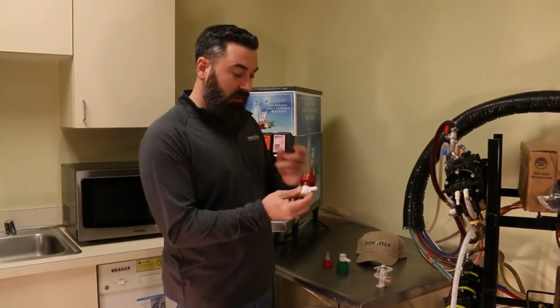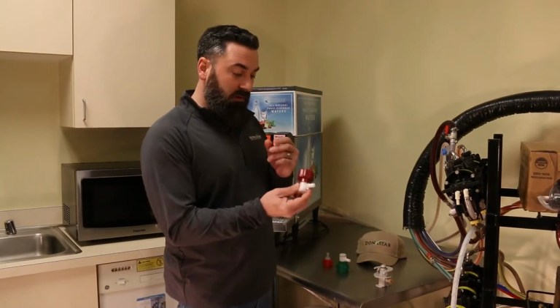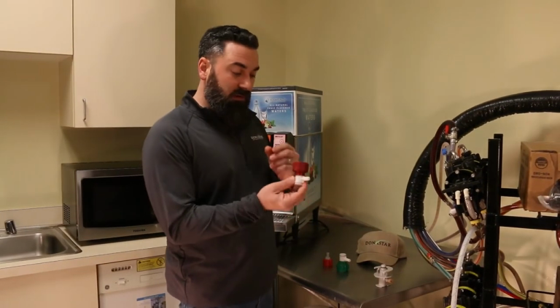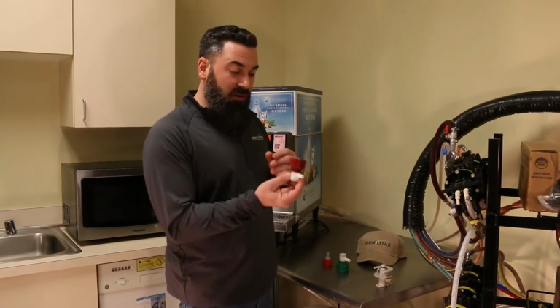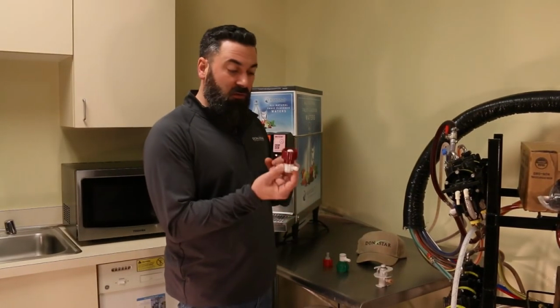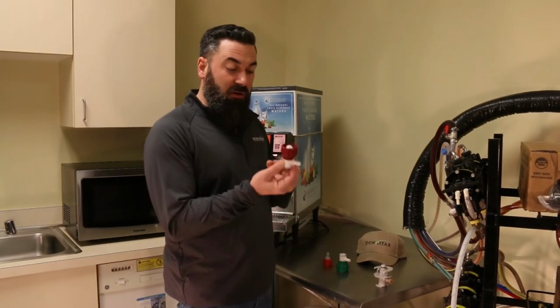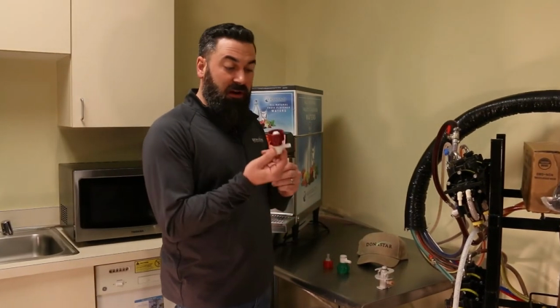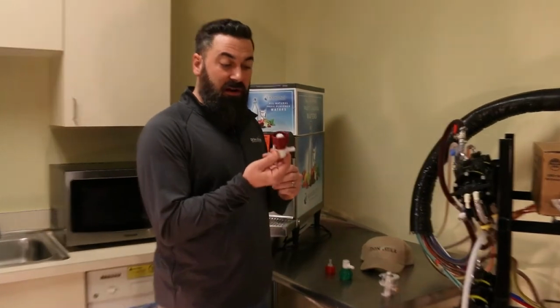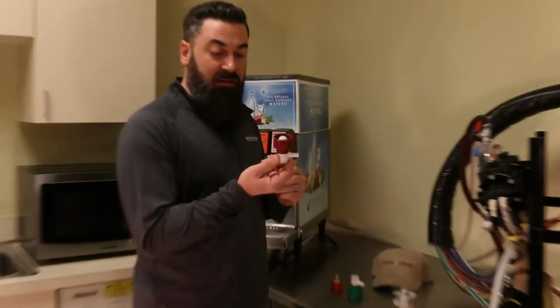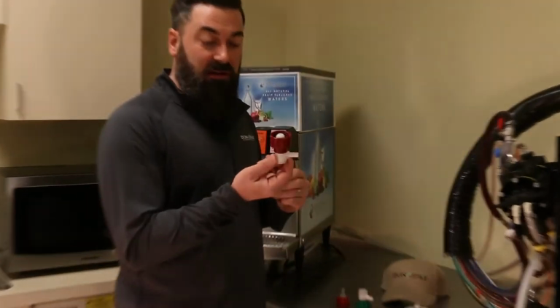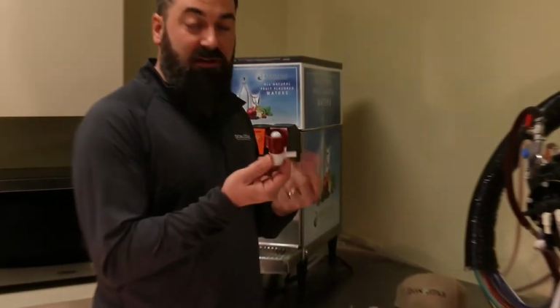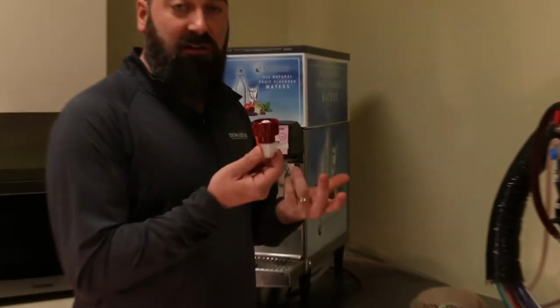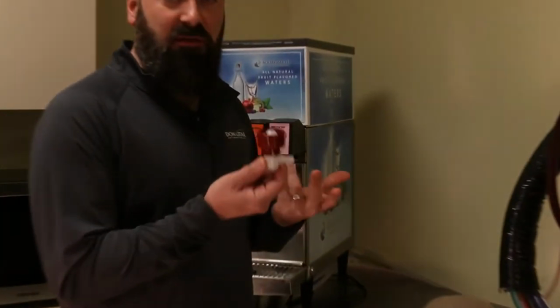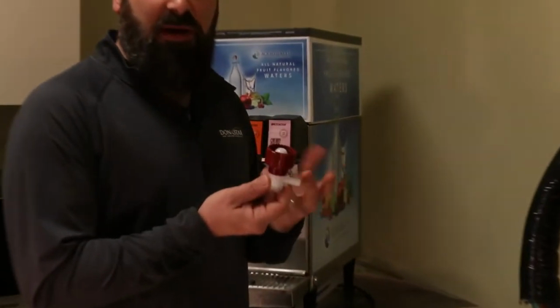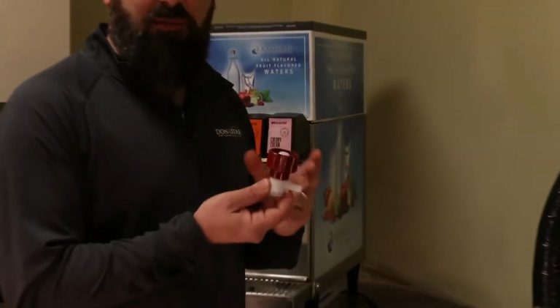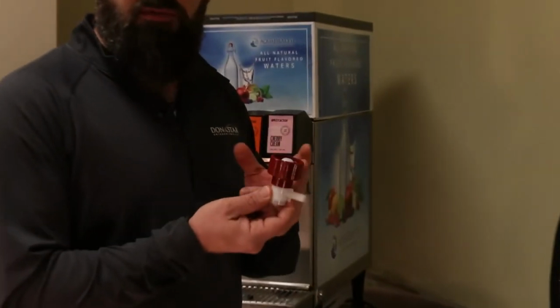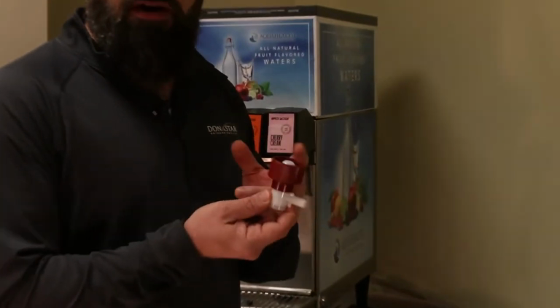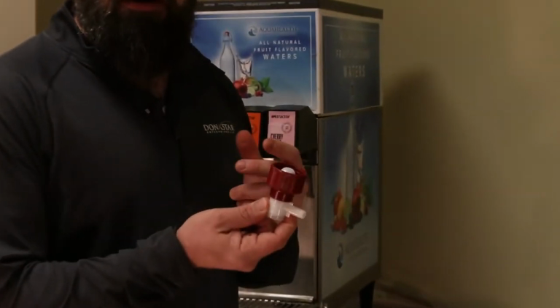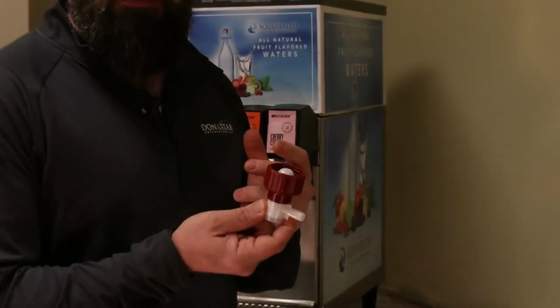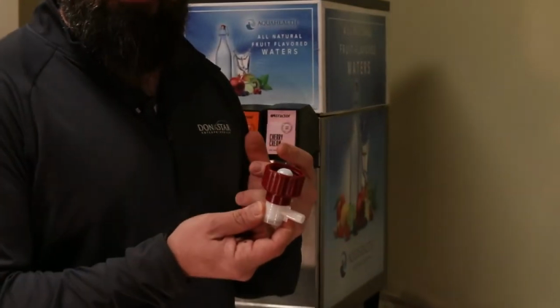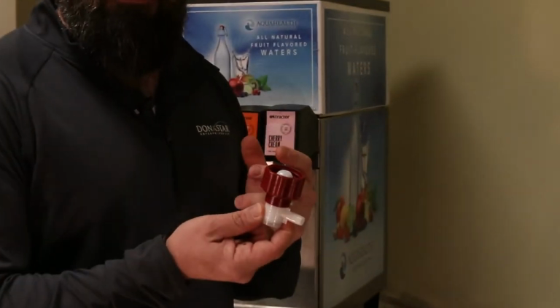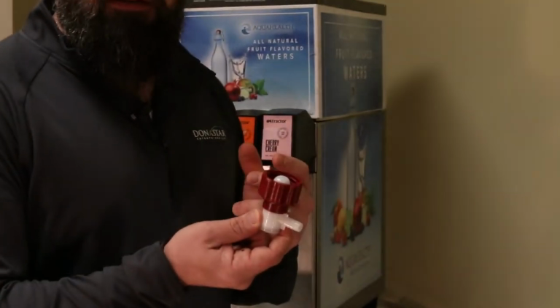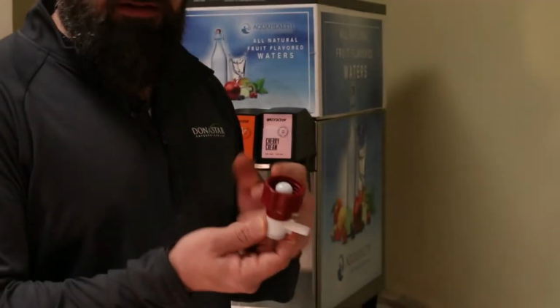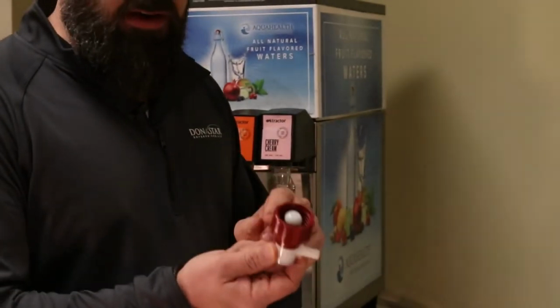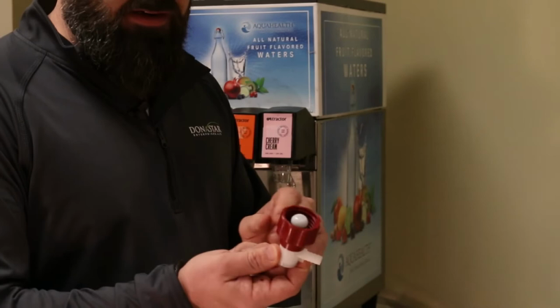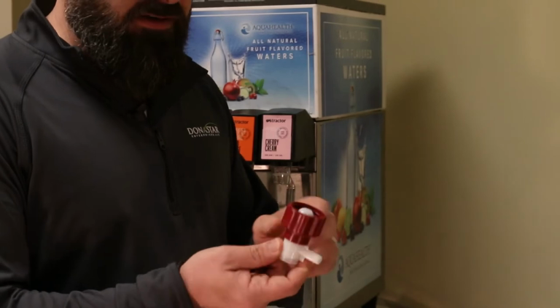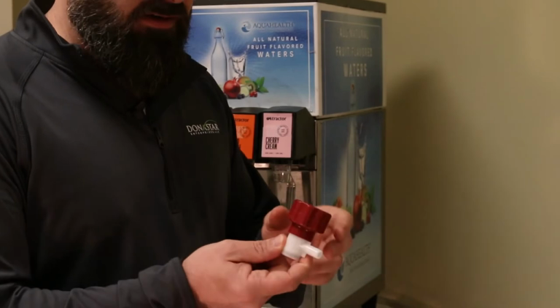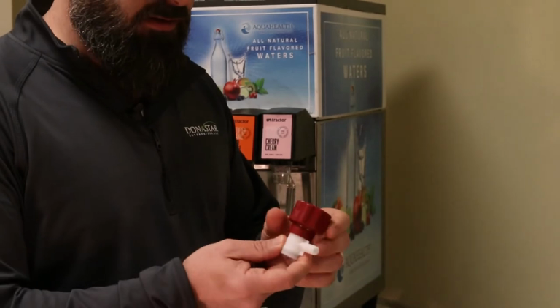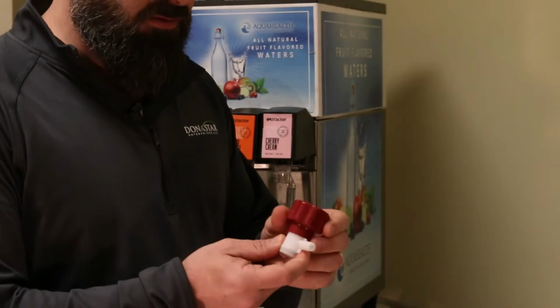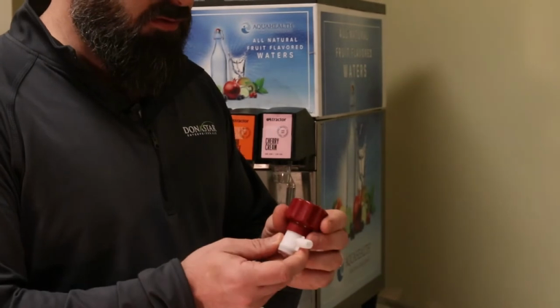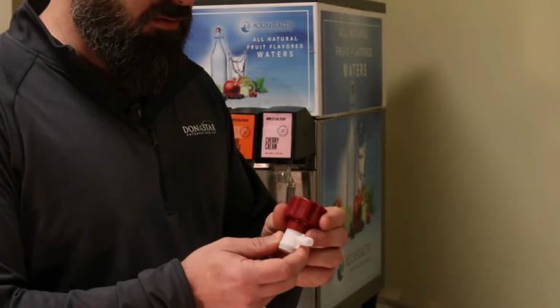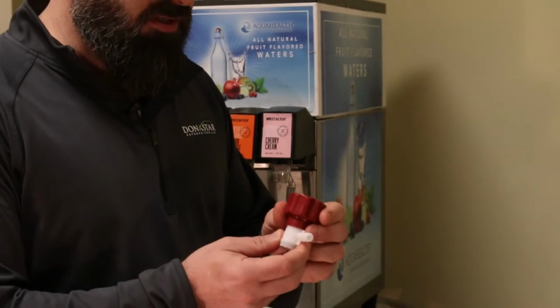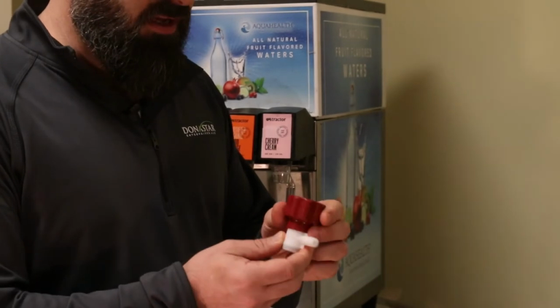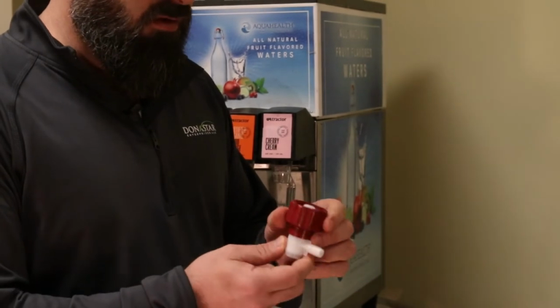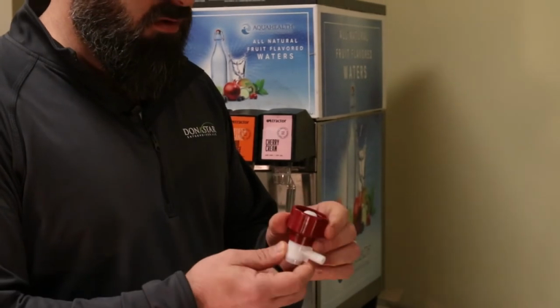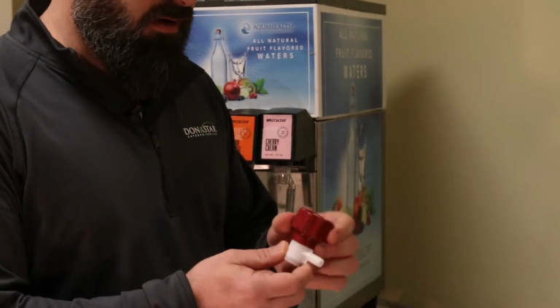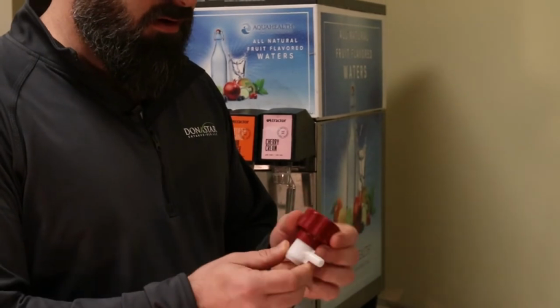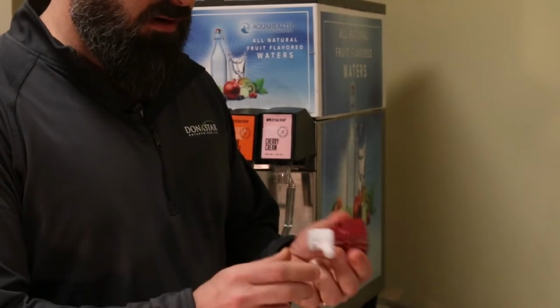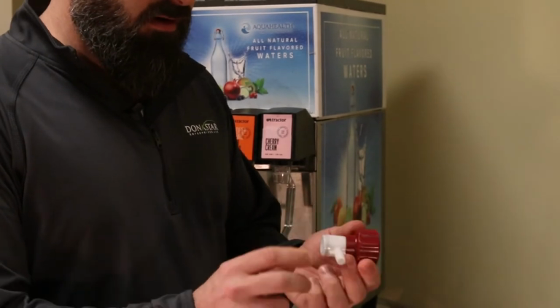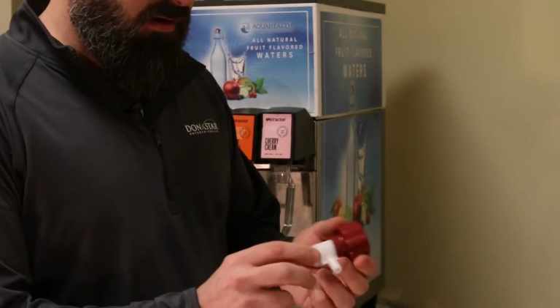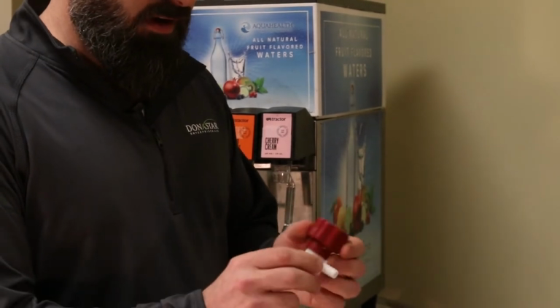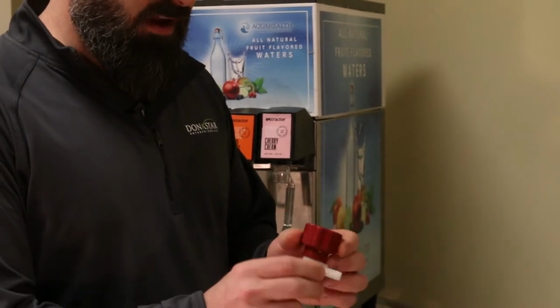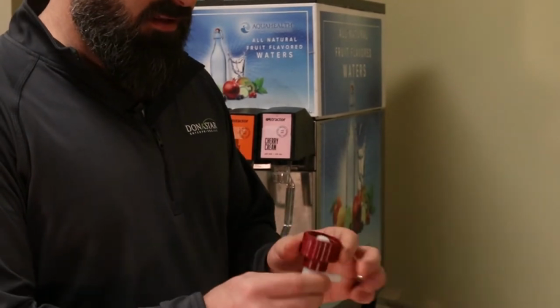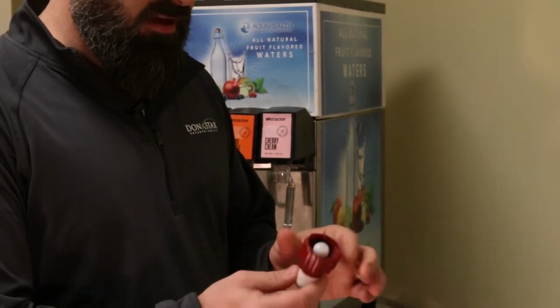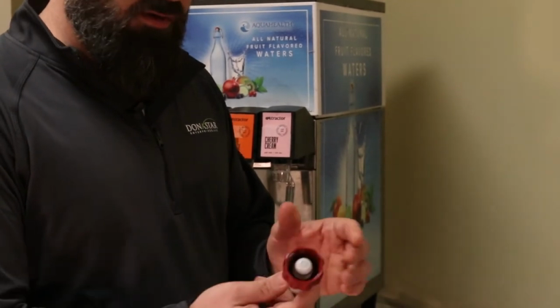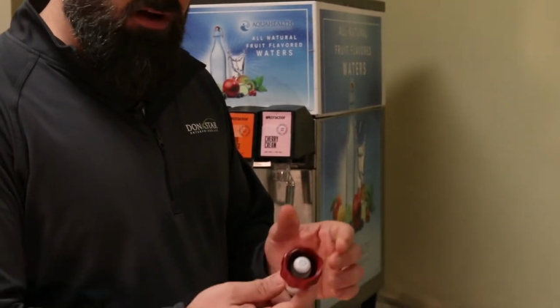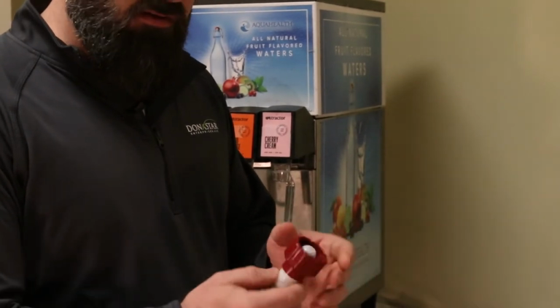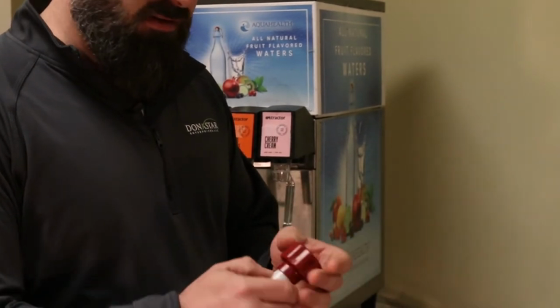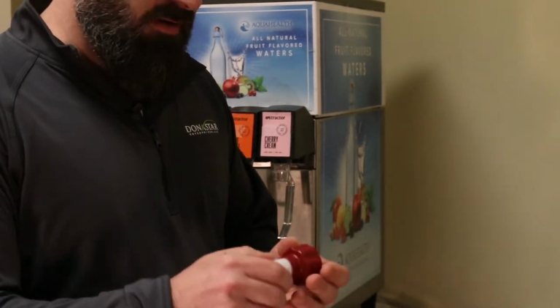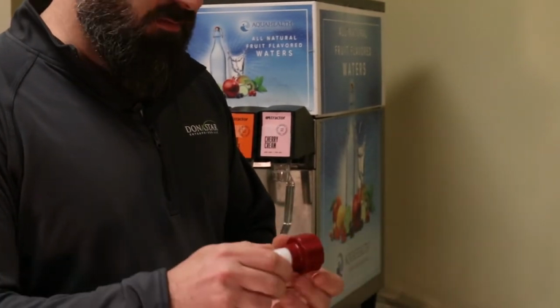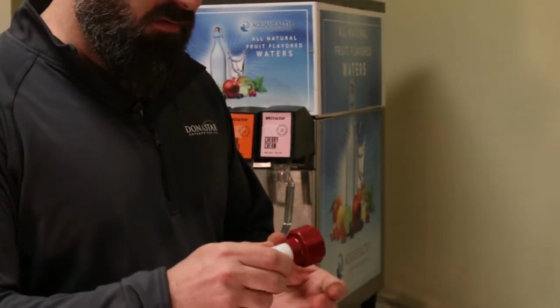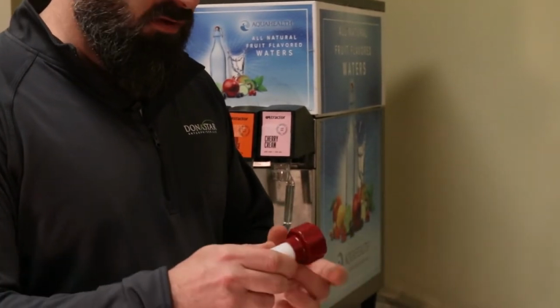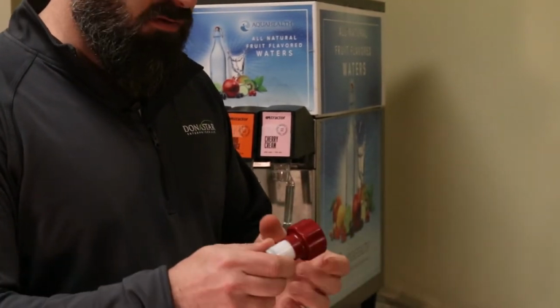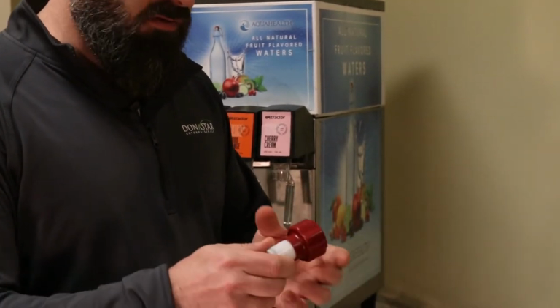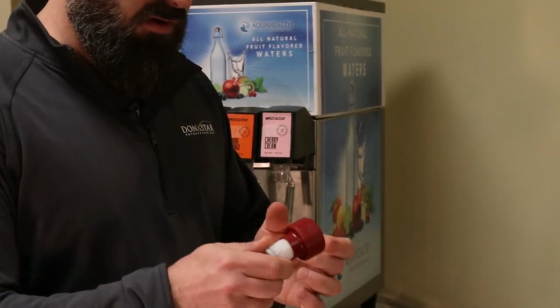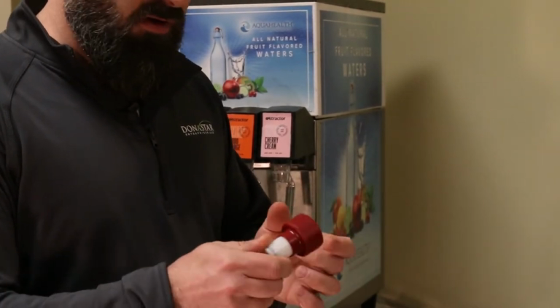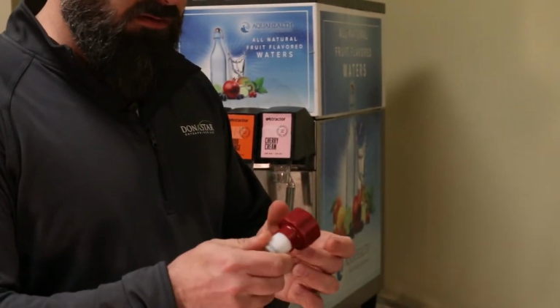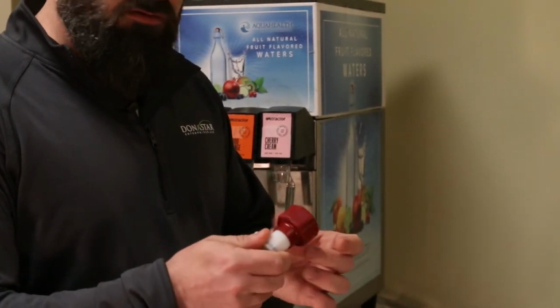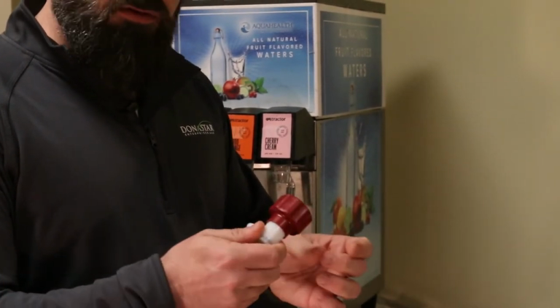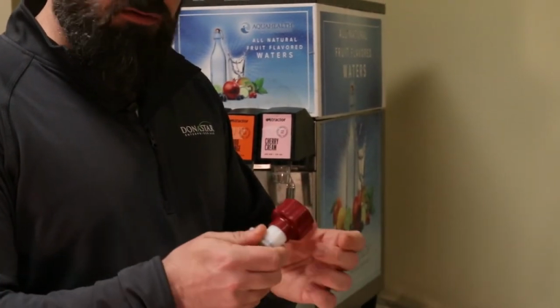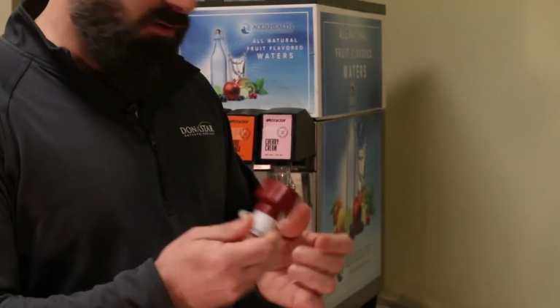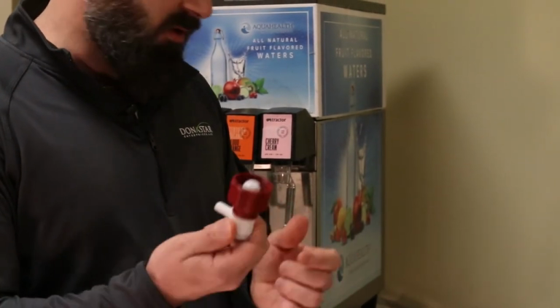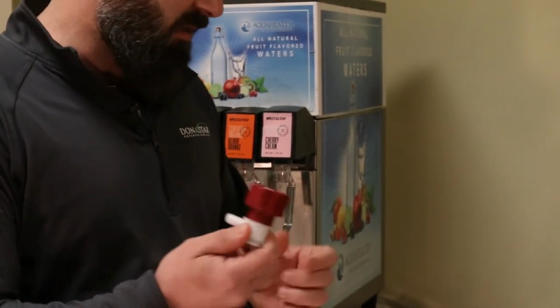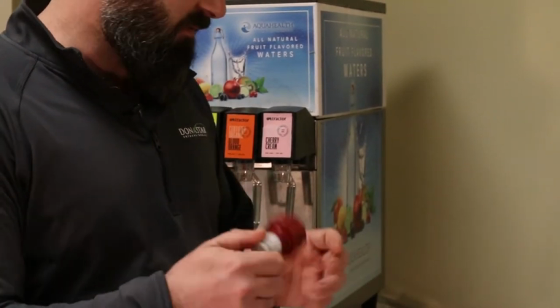This one is a Dr. Pepper branded connector — this maroon style one. Again, same concept: screws on, screws off.